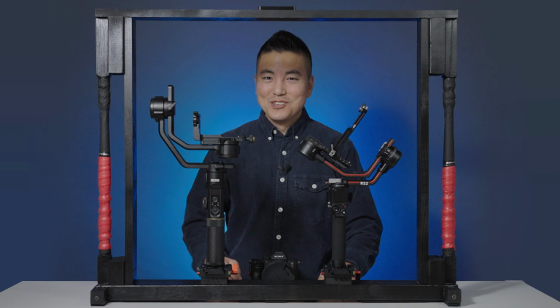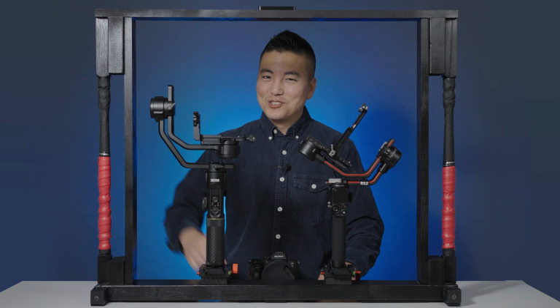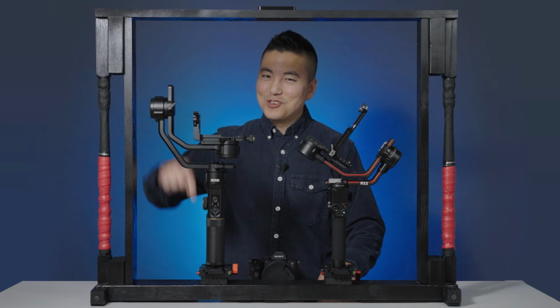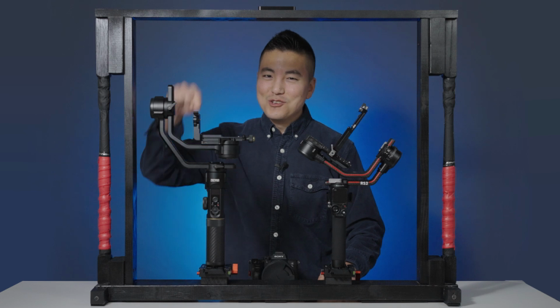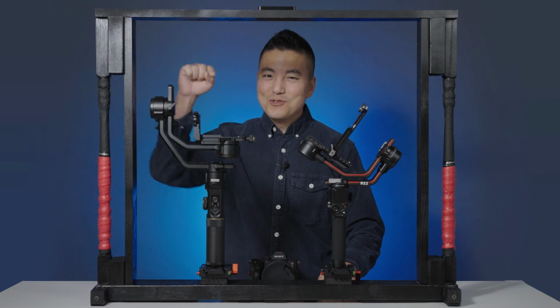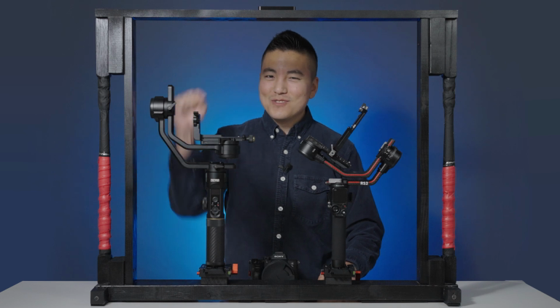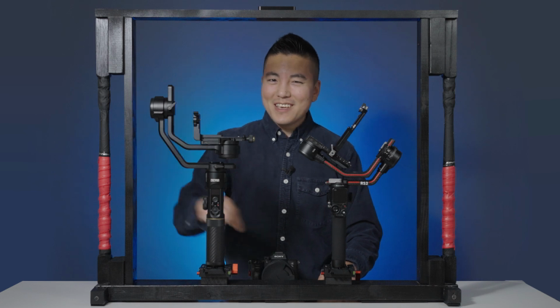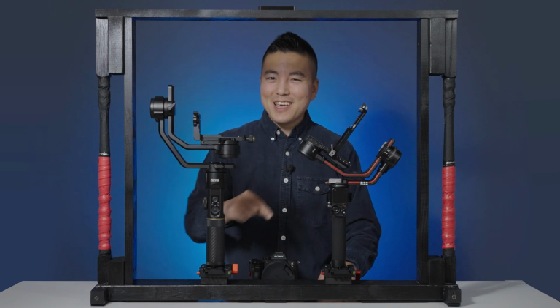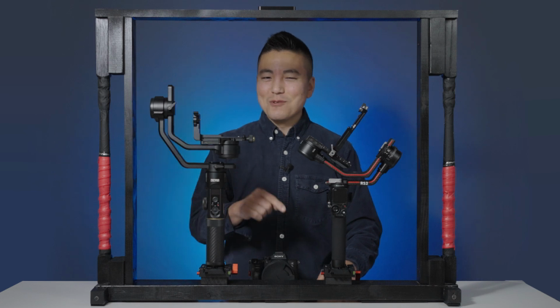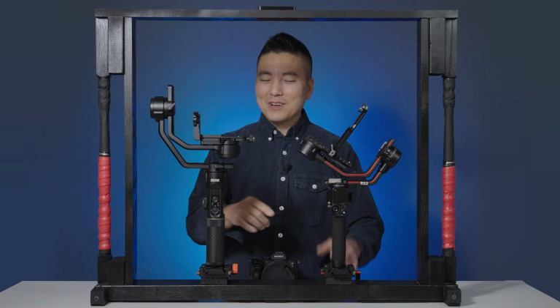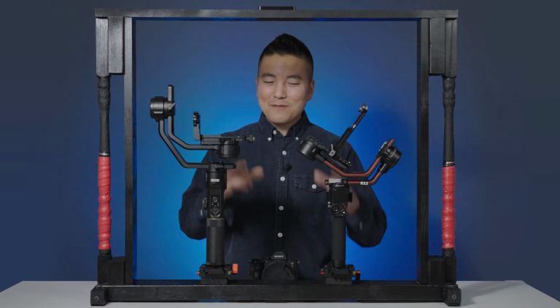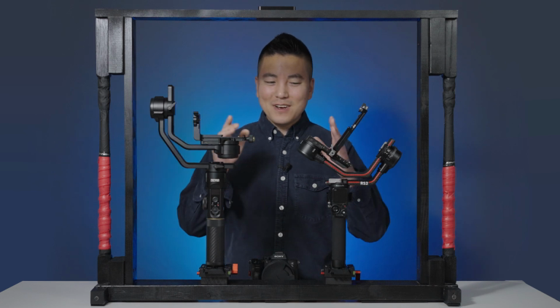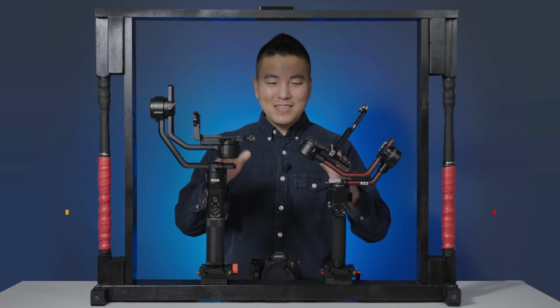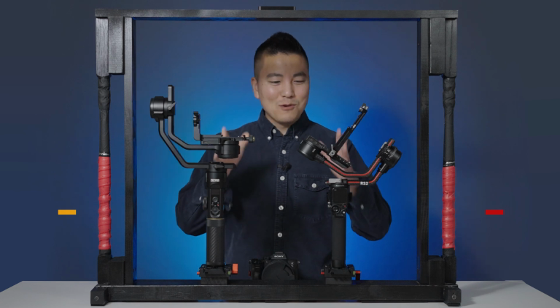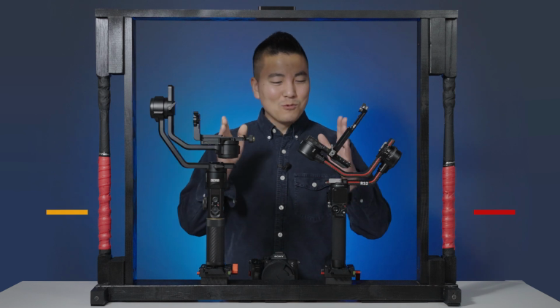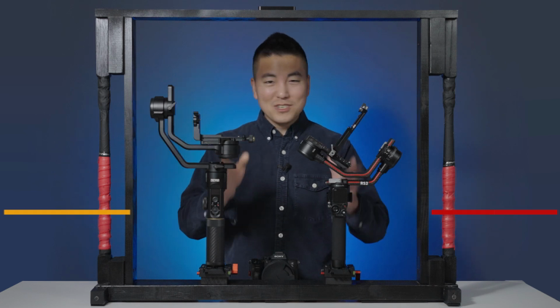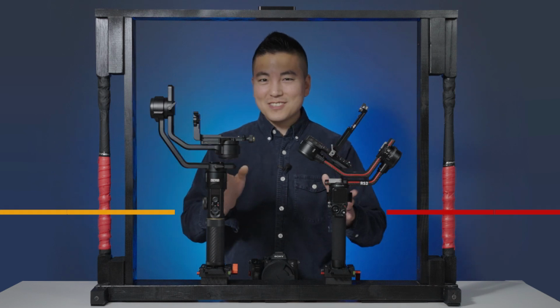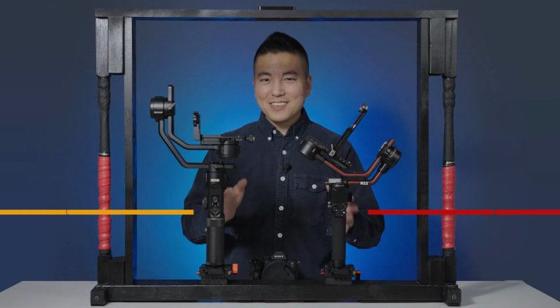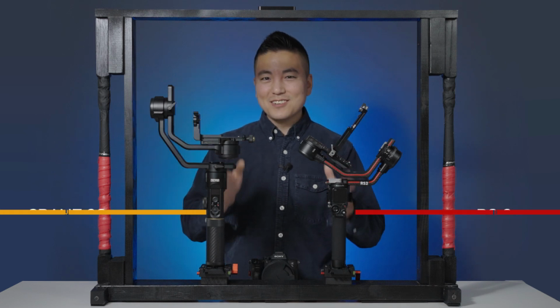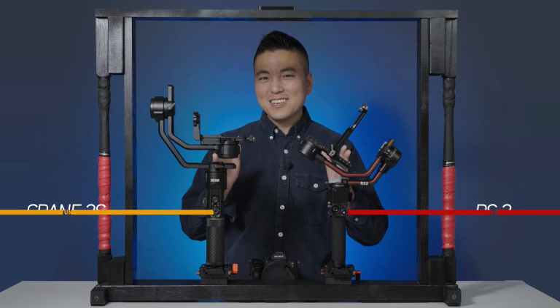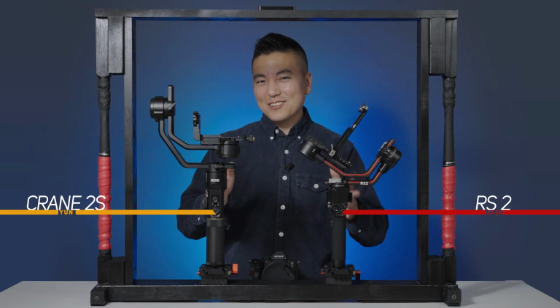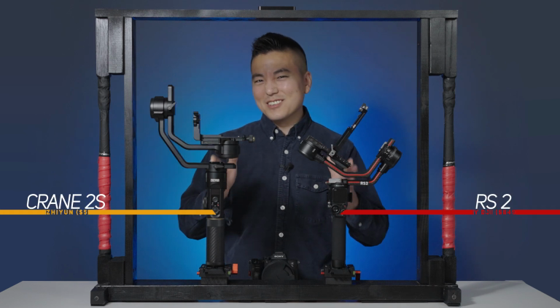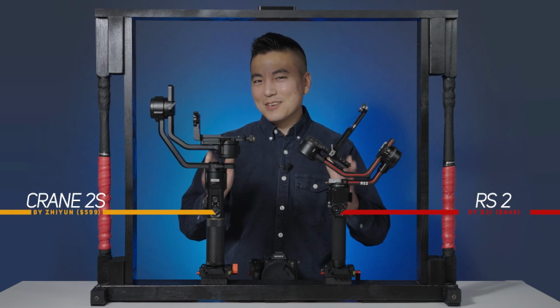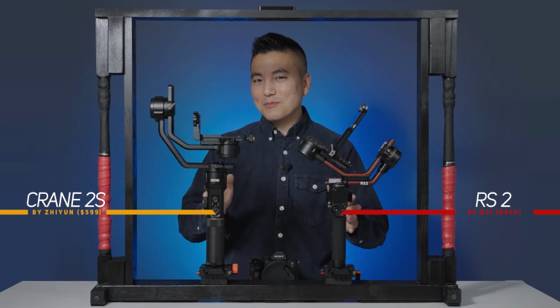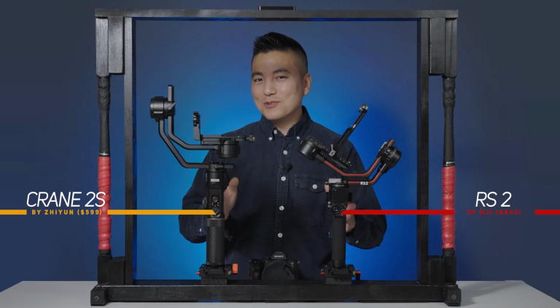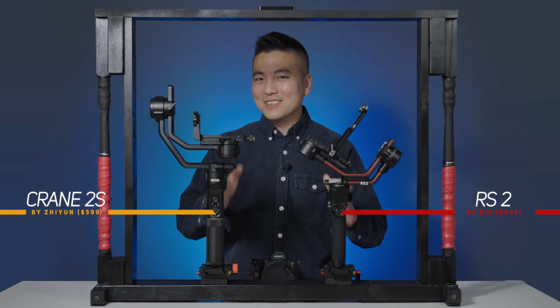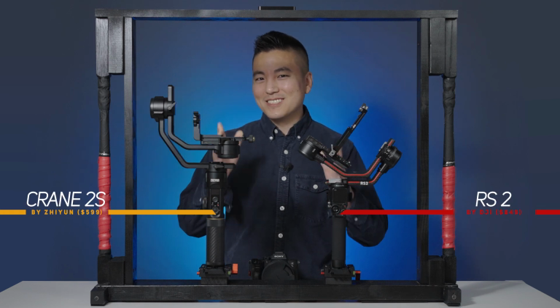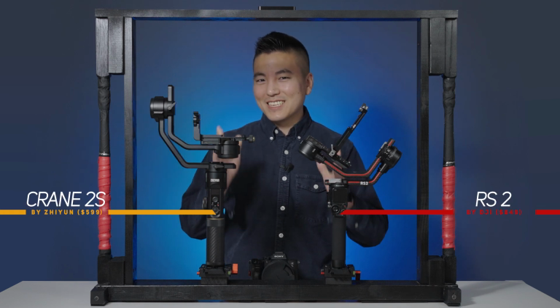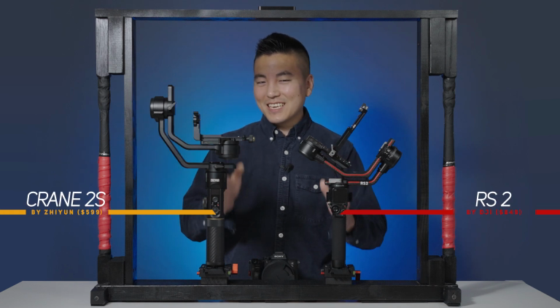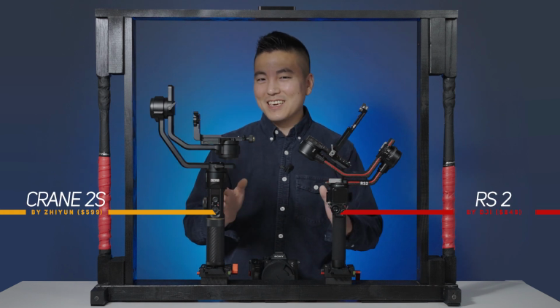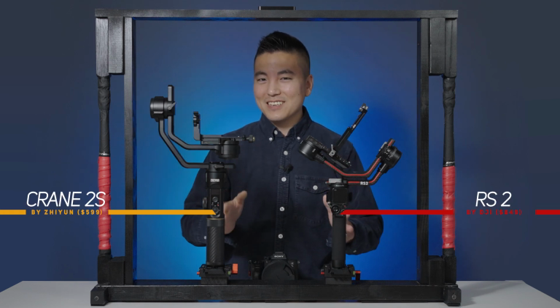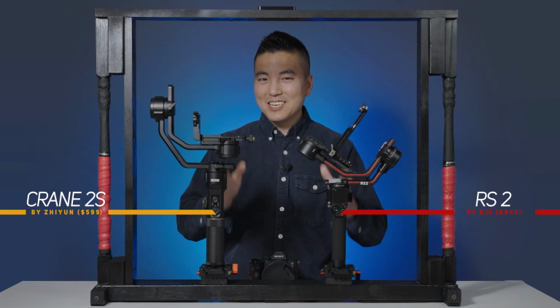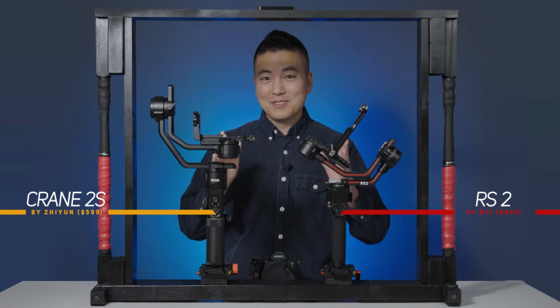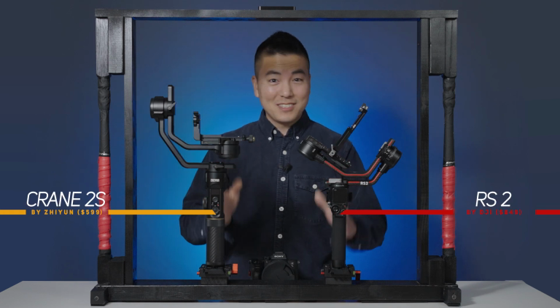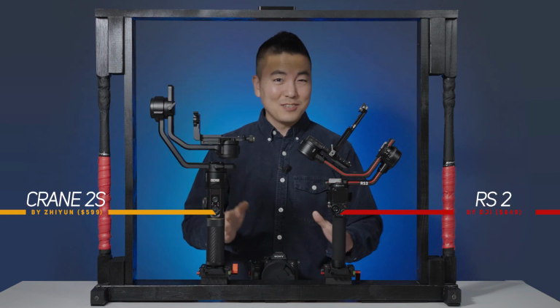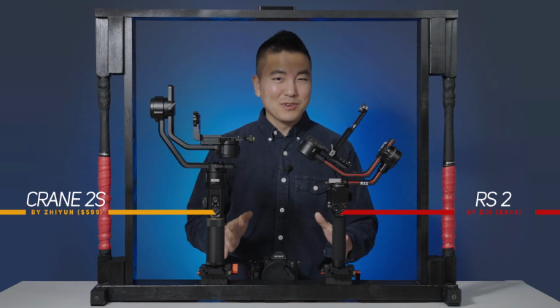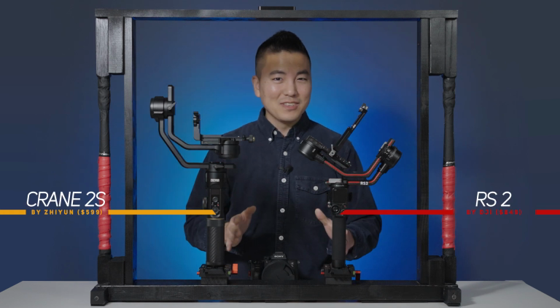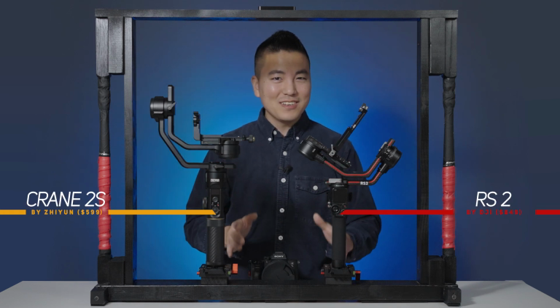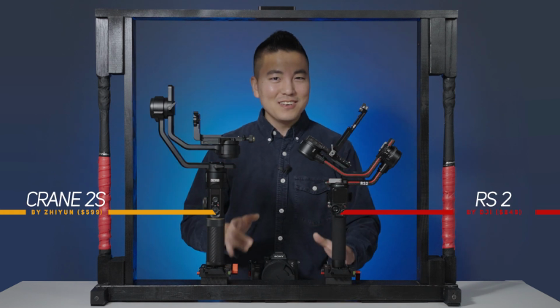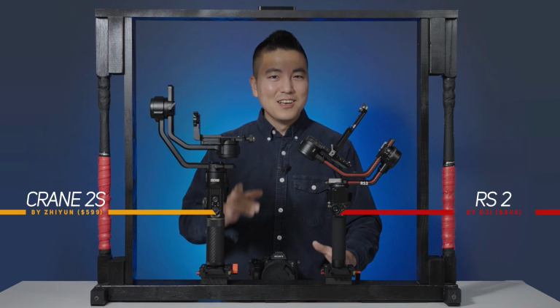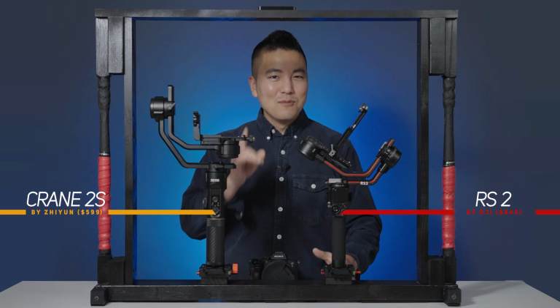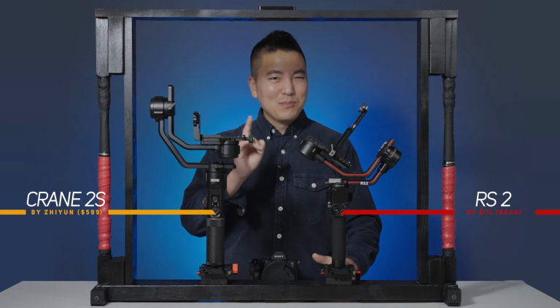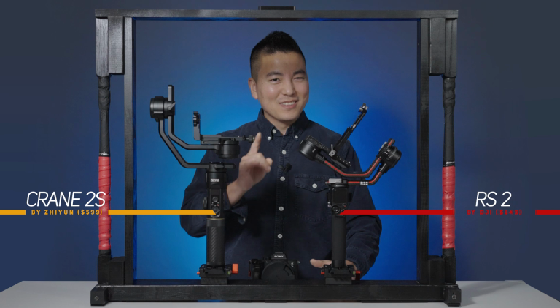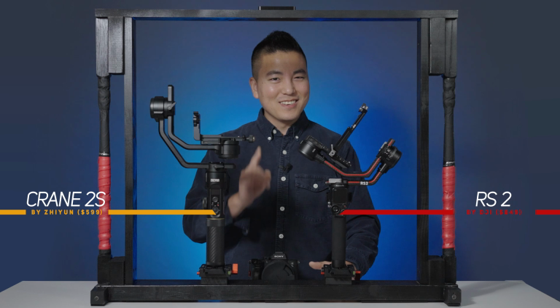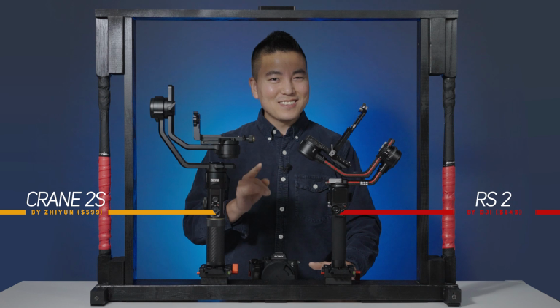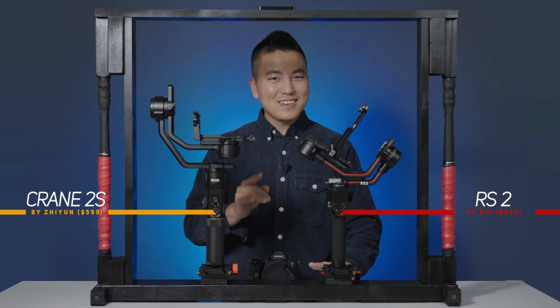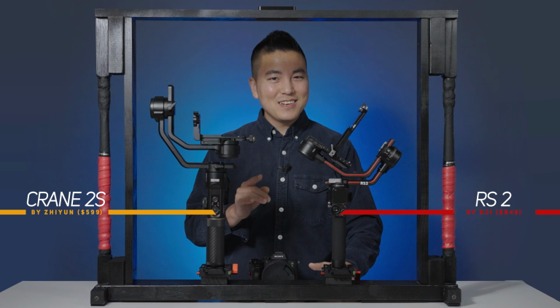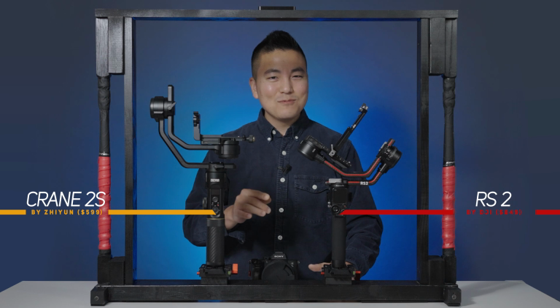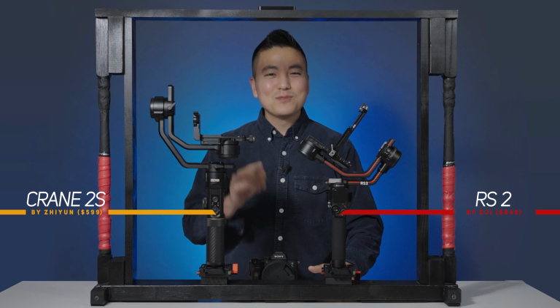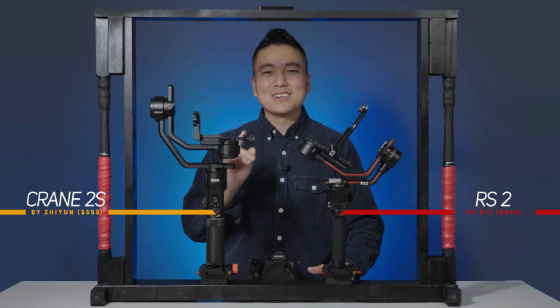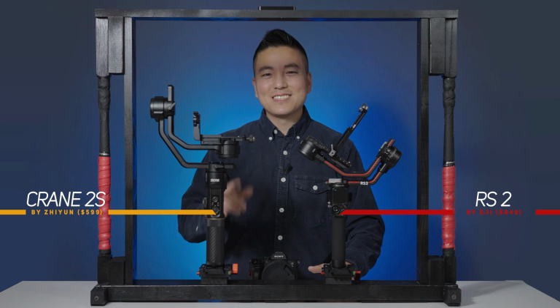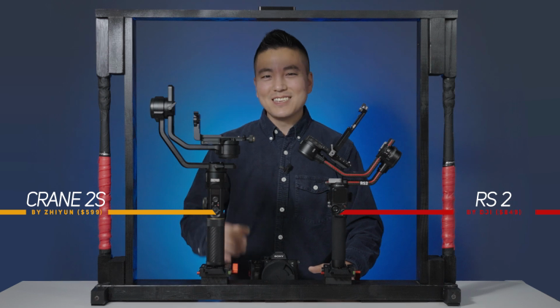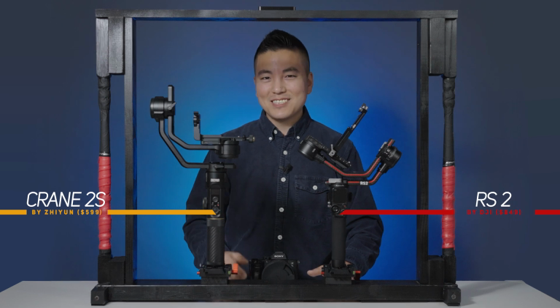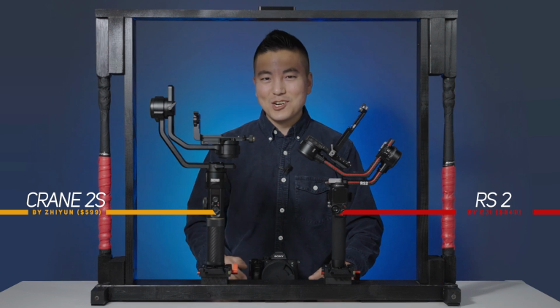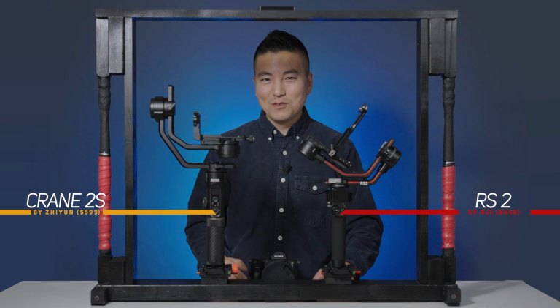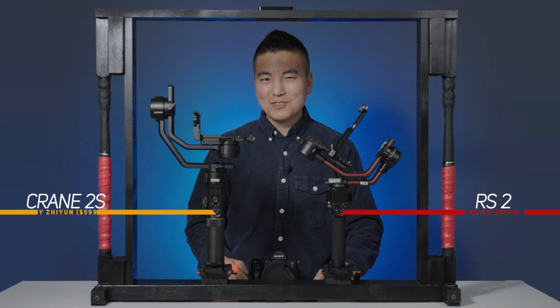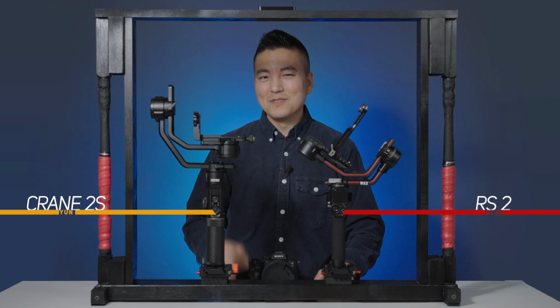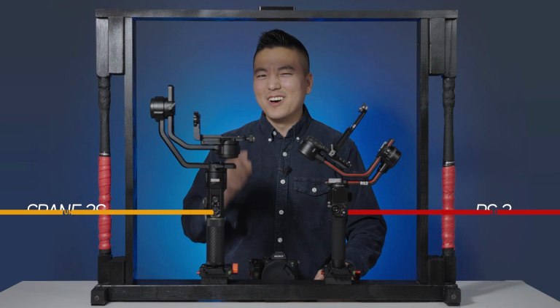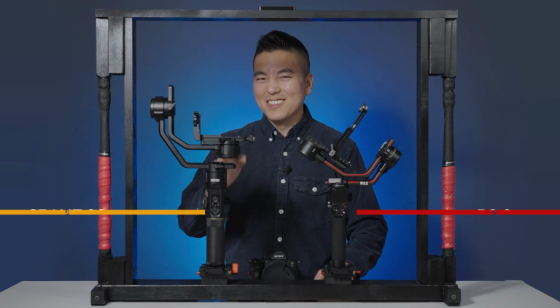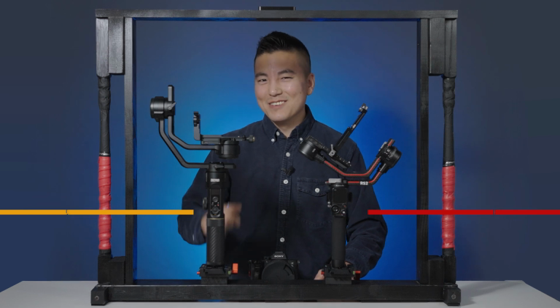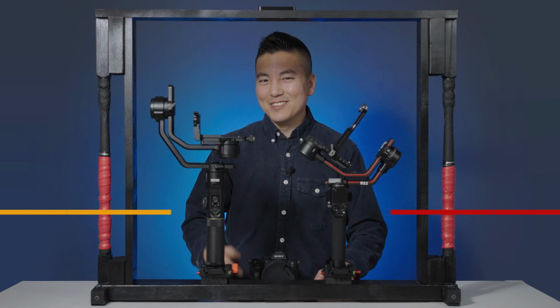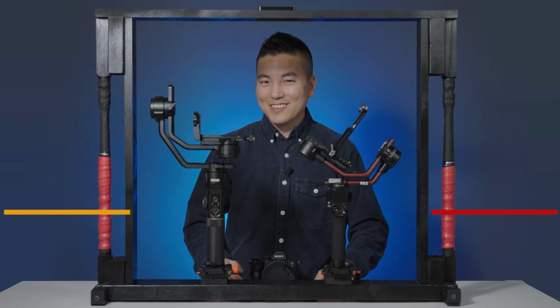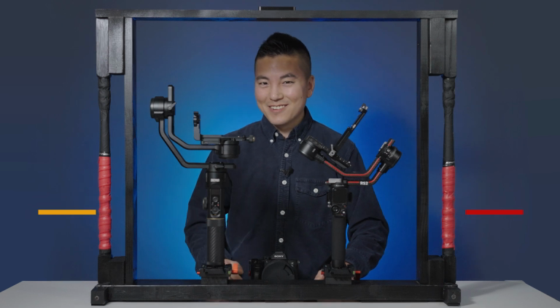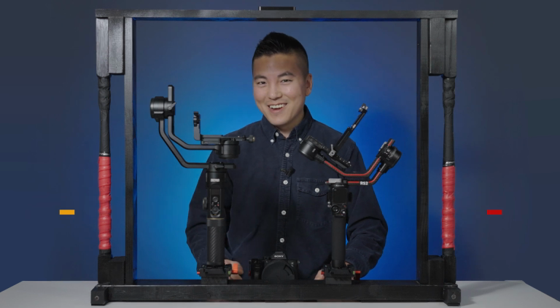Today we're going to find out which single-handle gimbal is the king of stability, but this time we're going to test it over some uneven terrain.